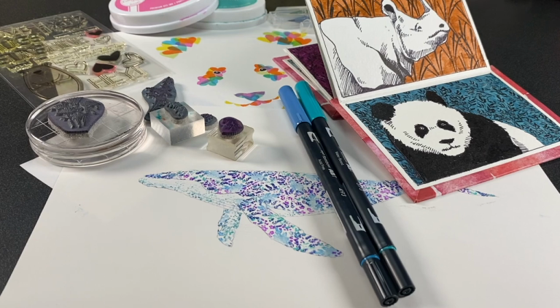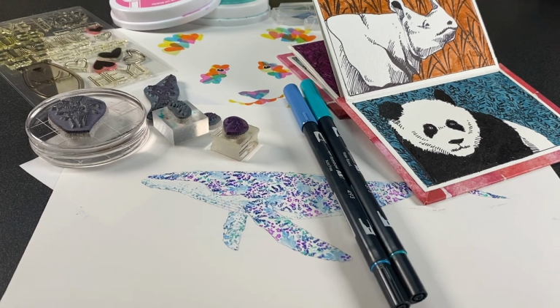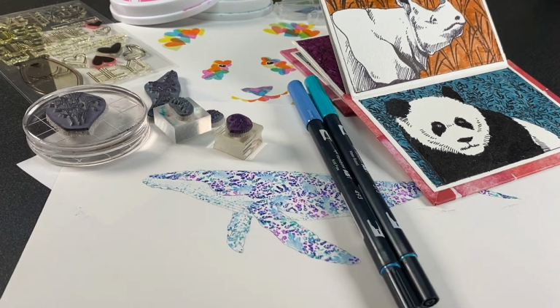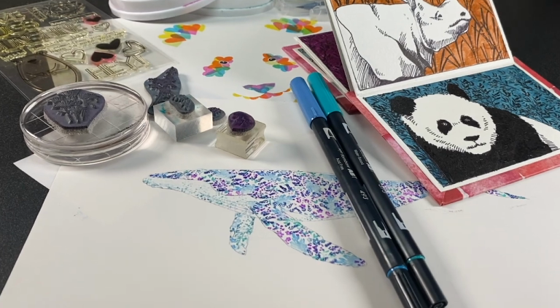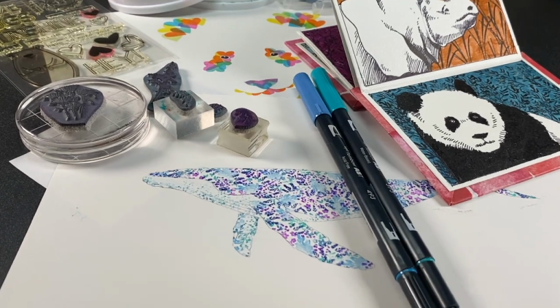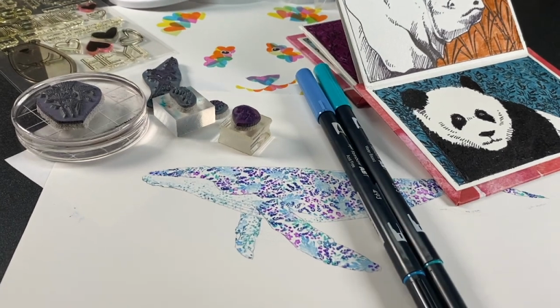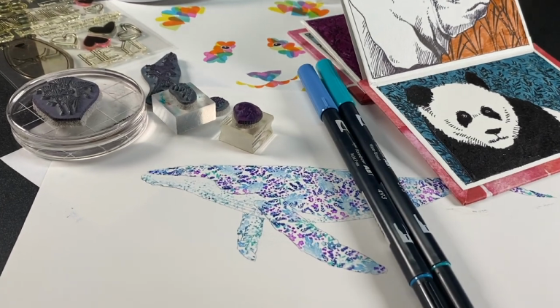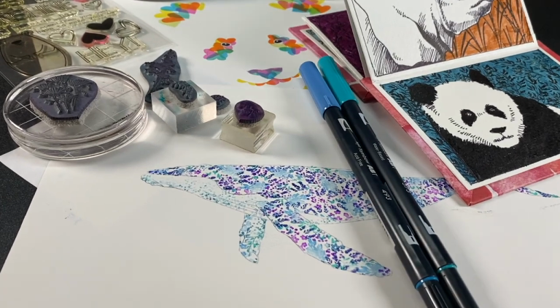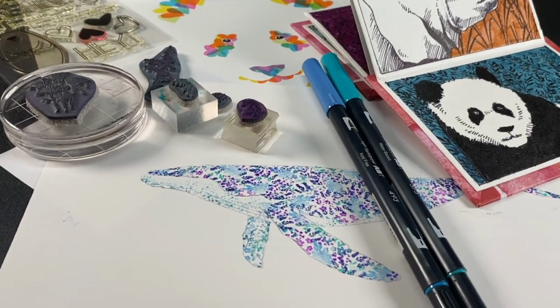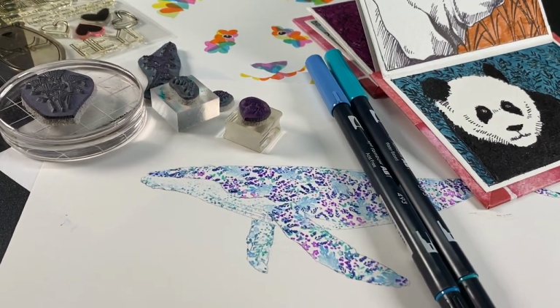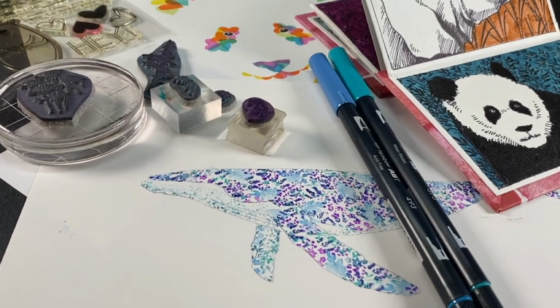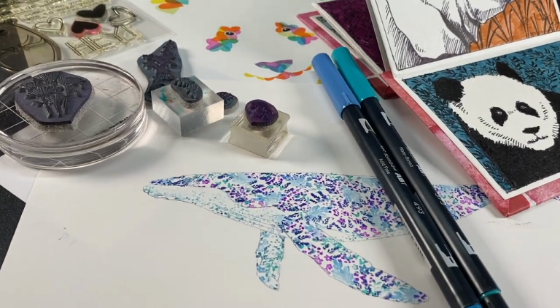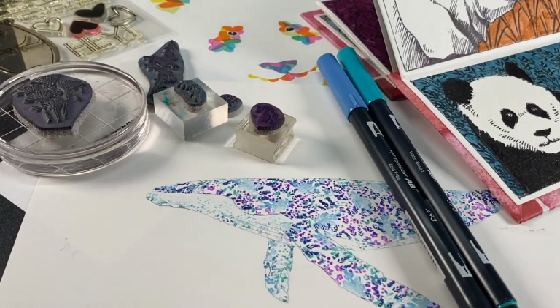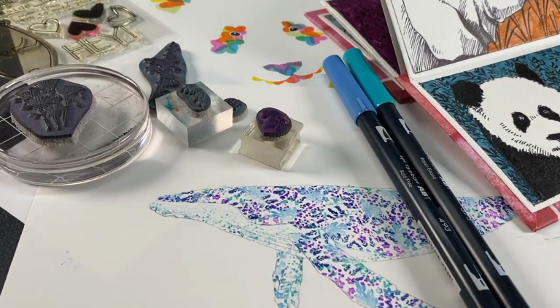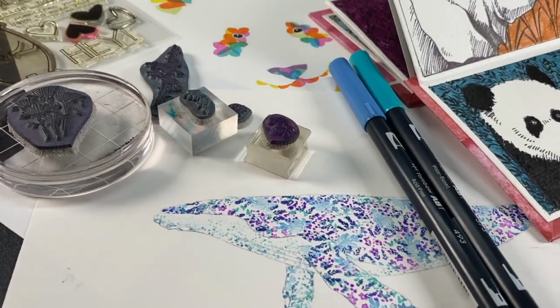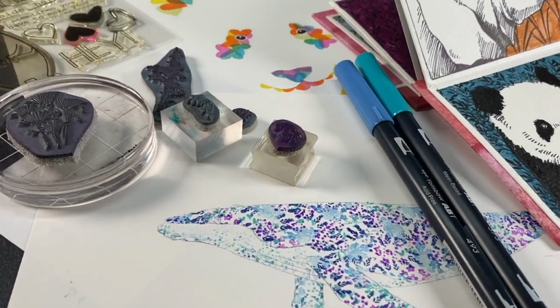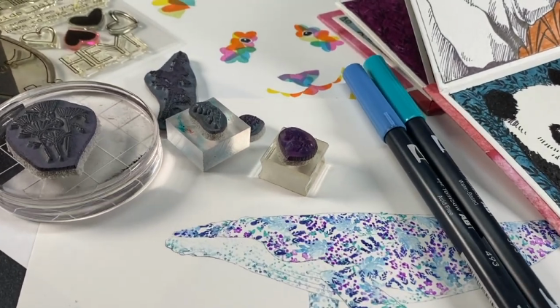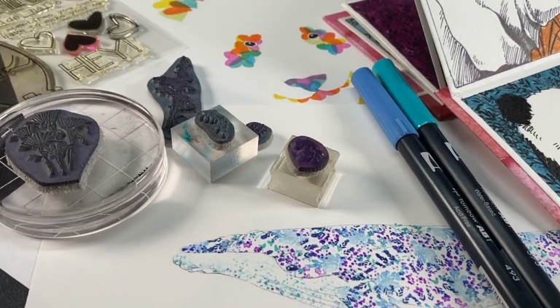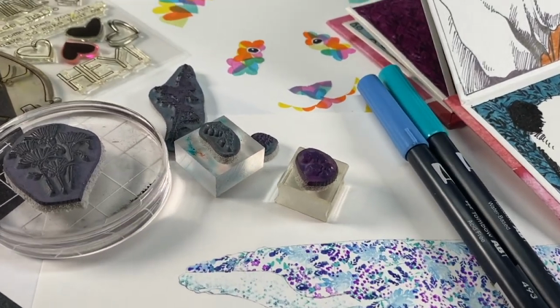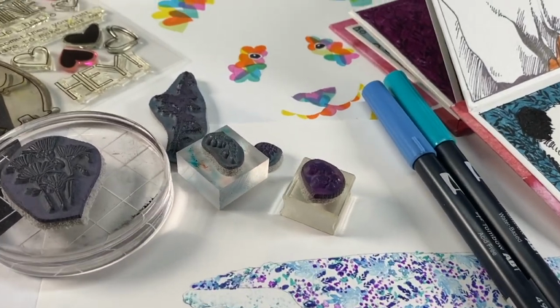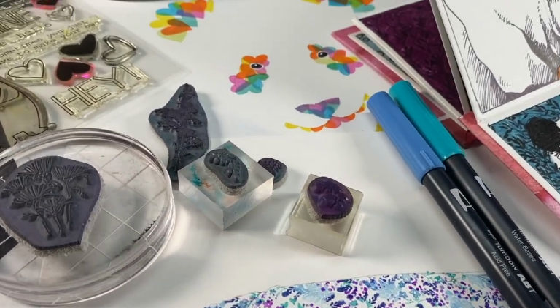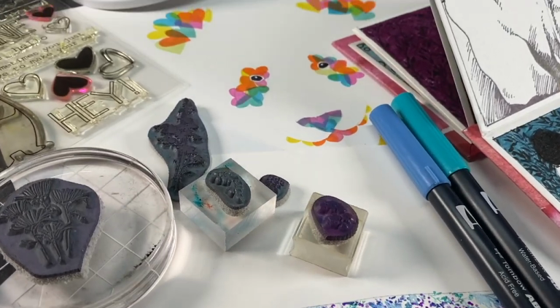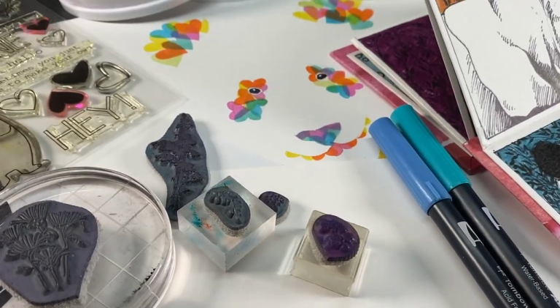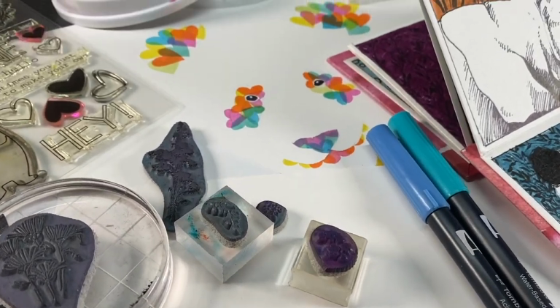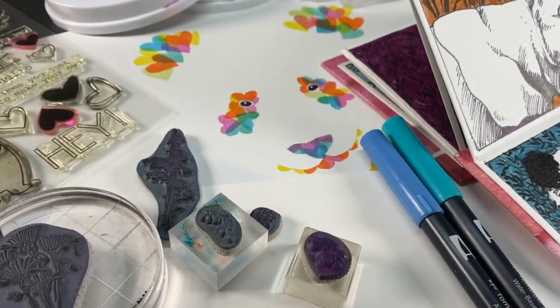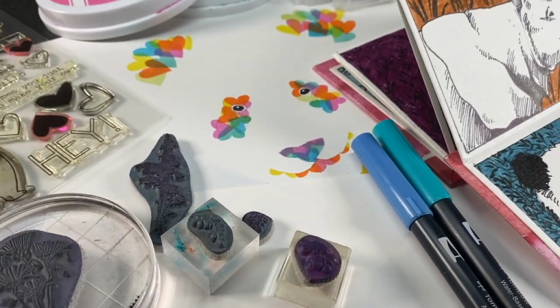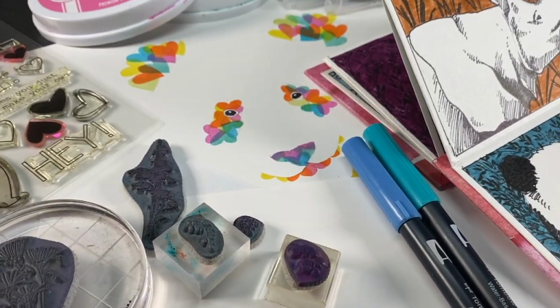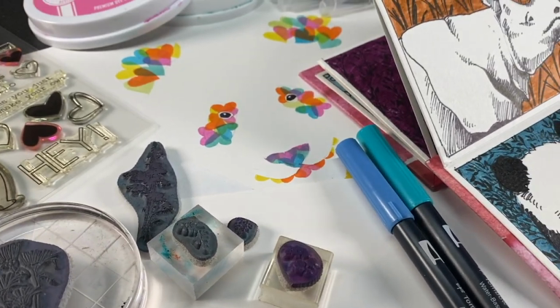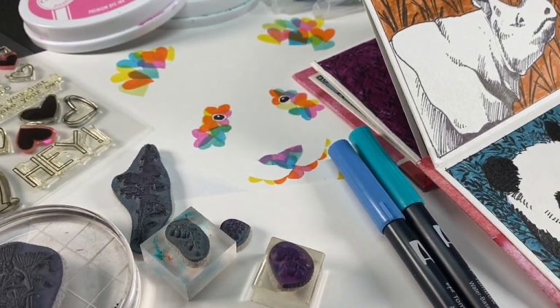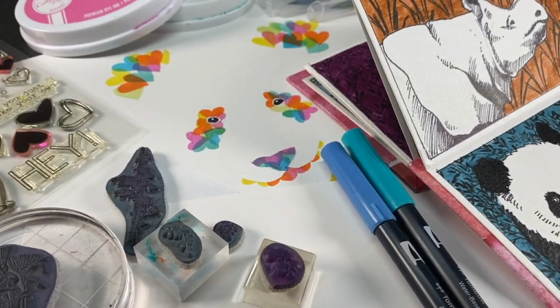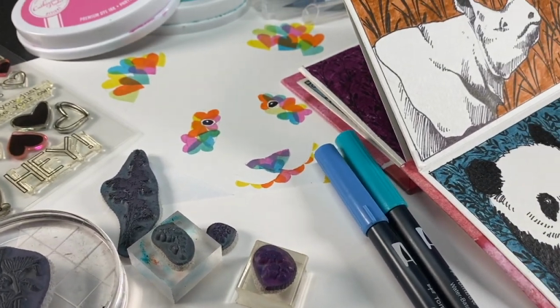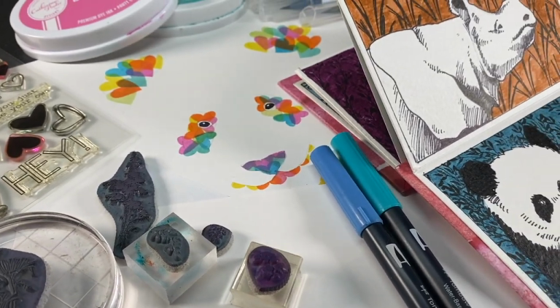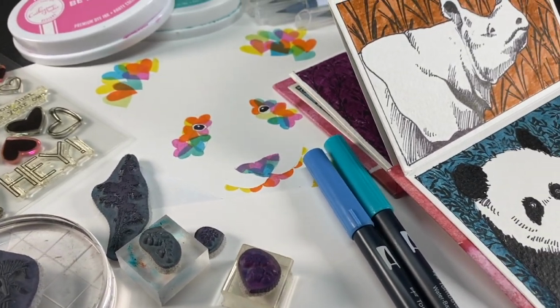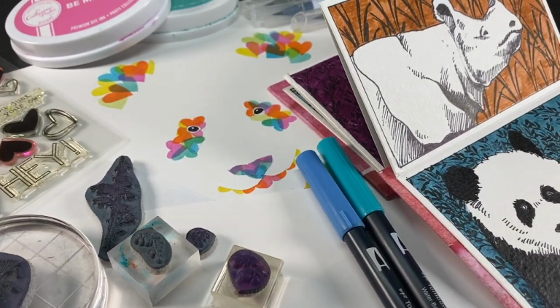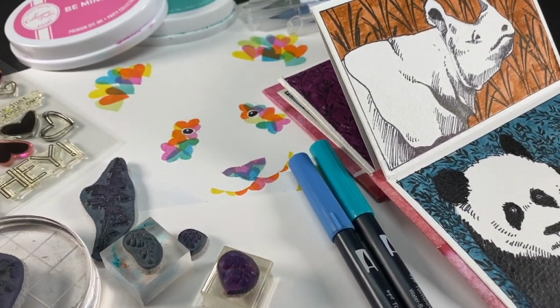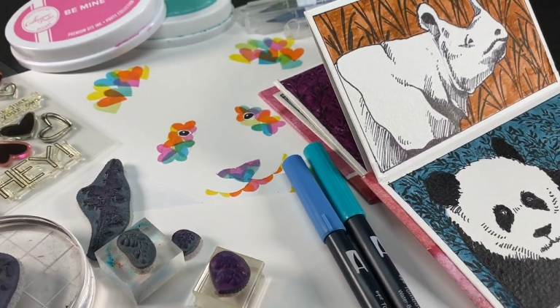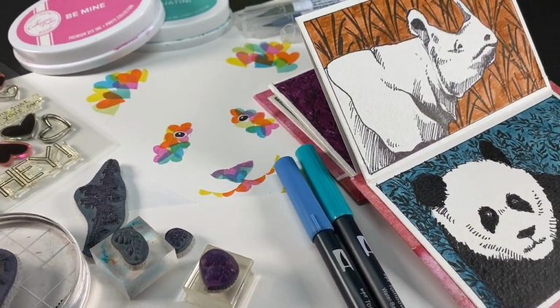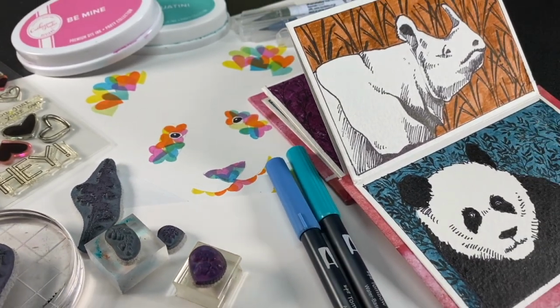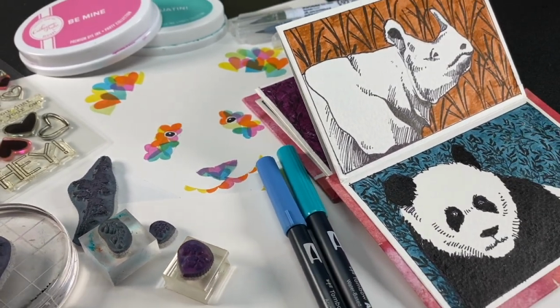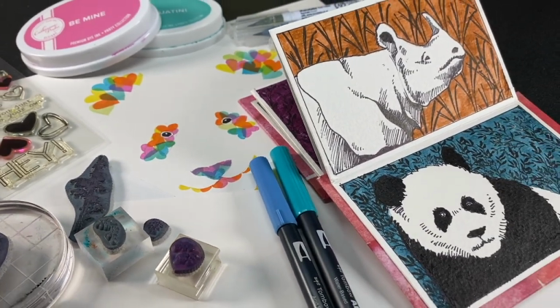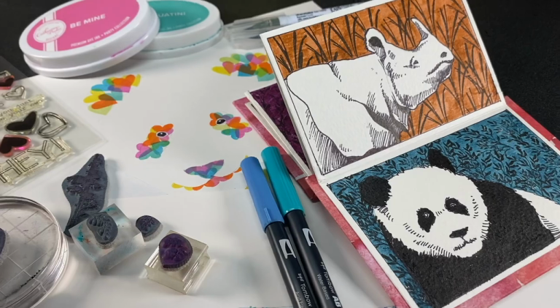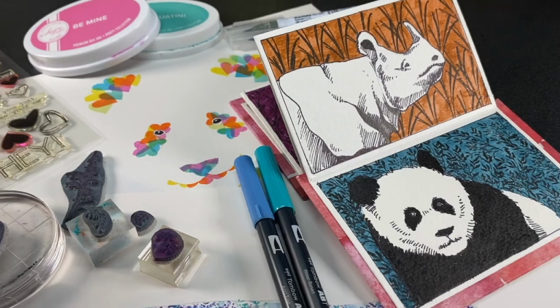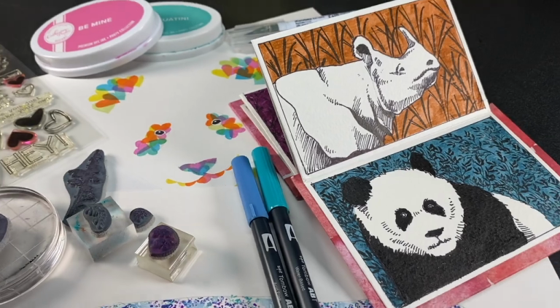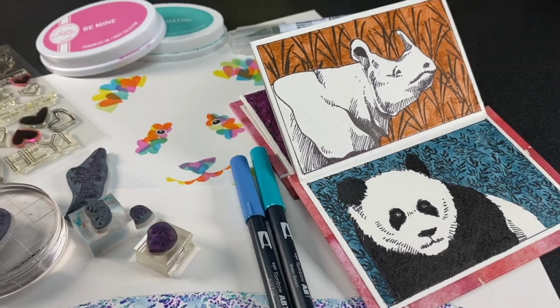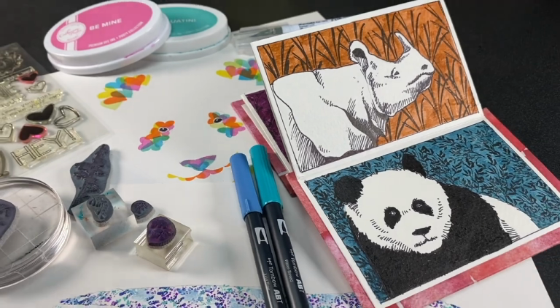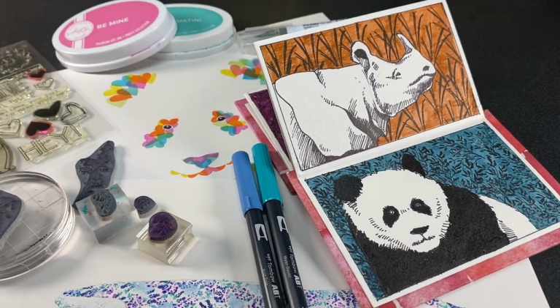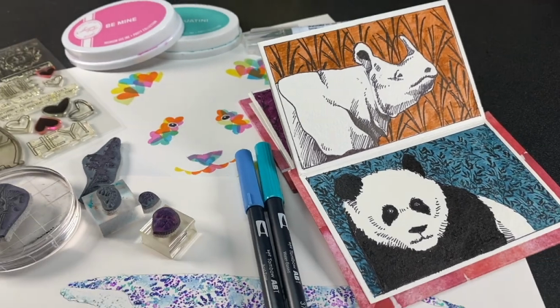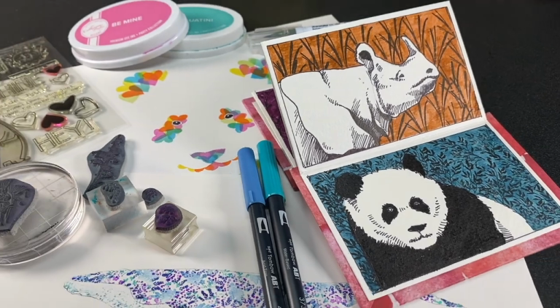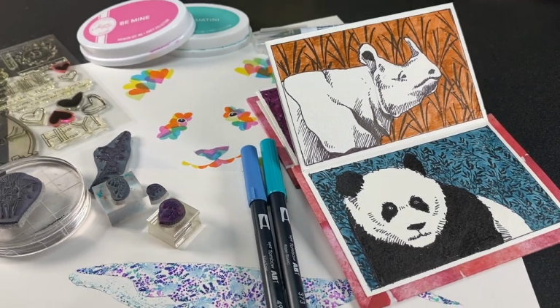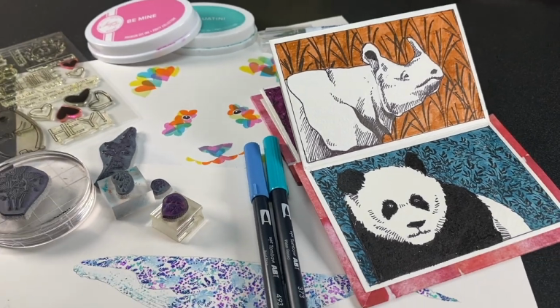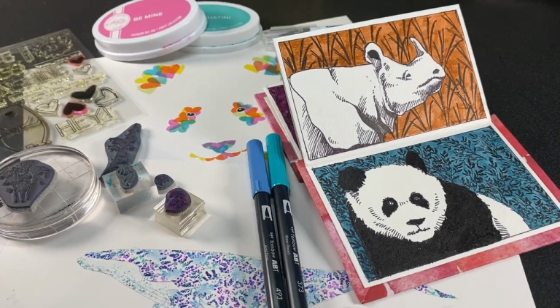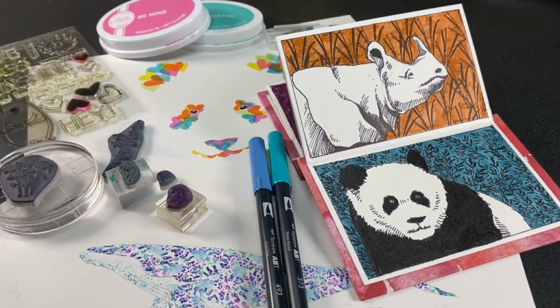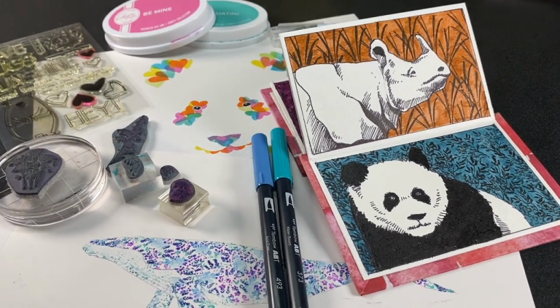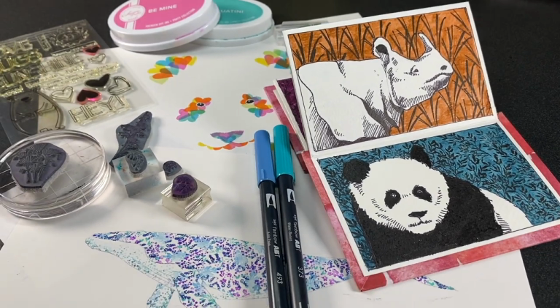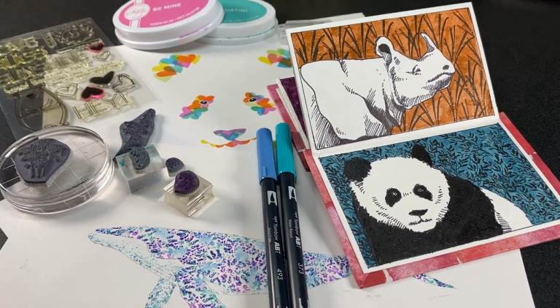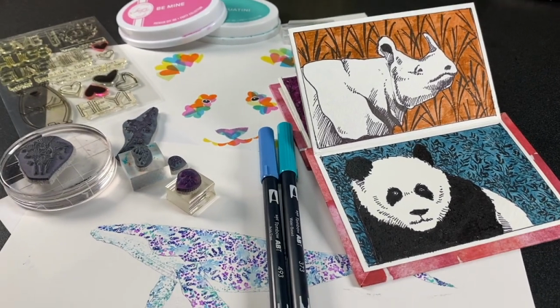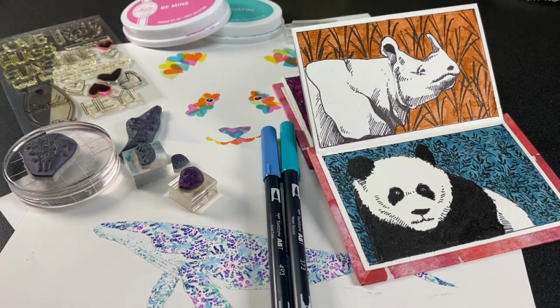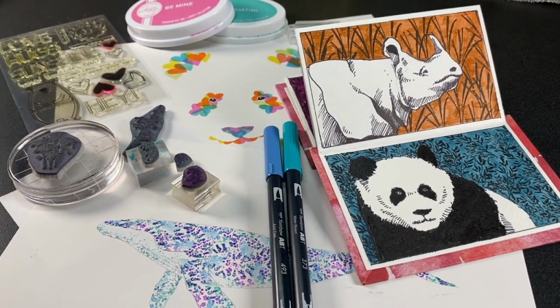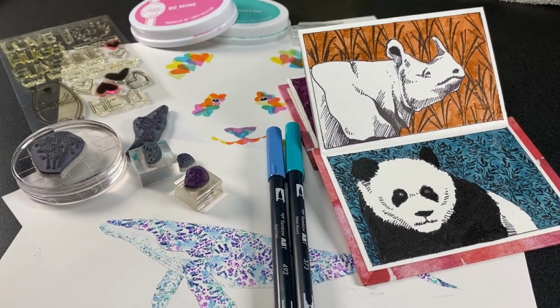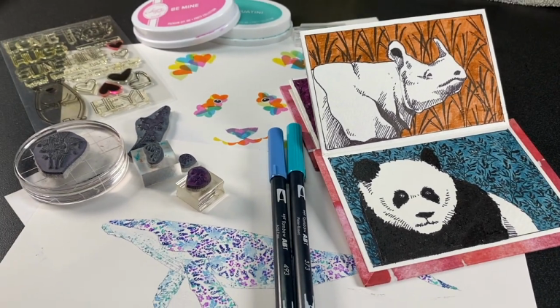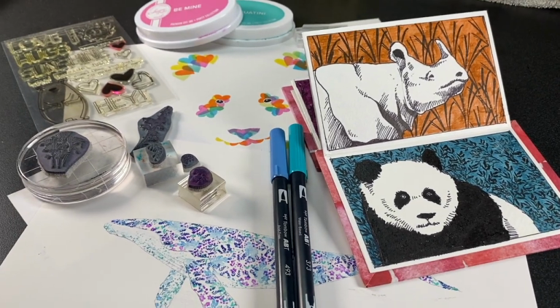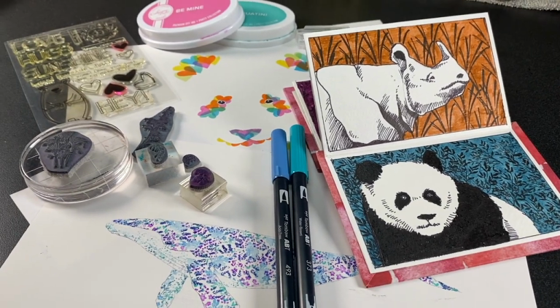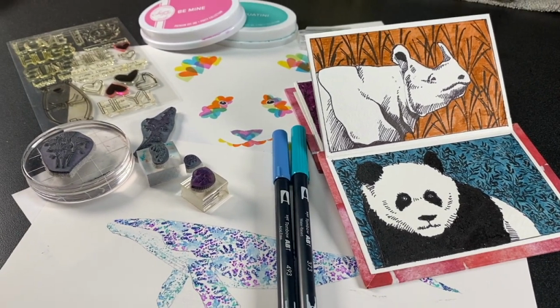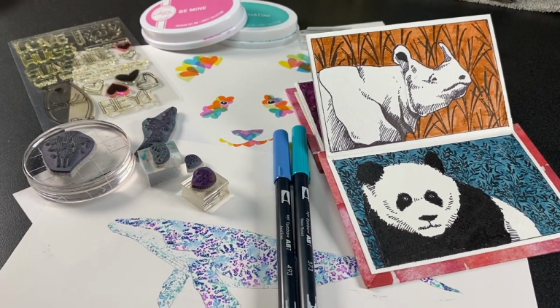Well, hello there. It's Sandy Alnock, and today I'm going to be showing you some creative ideas for using your tiniest stamps.